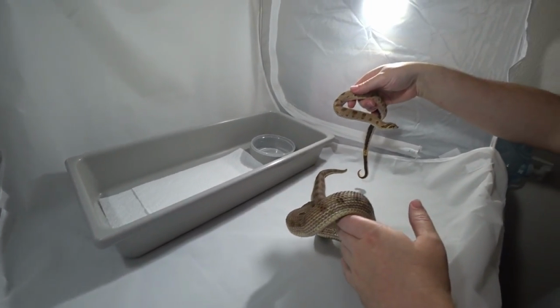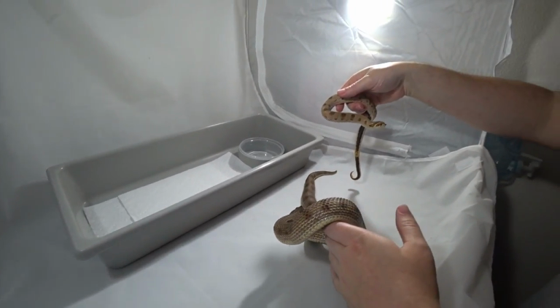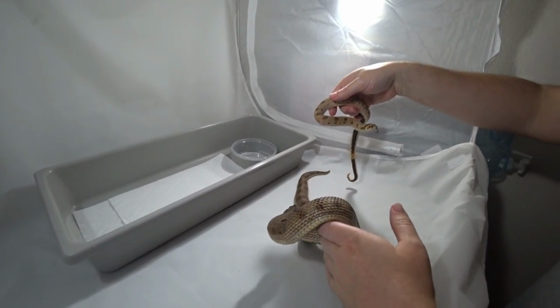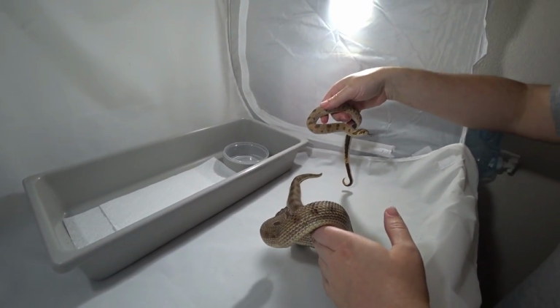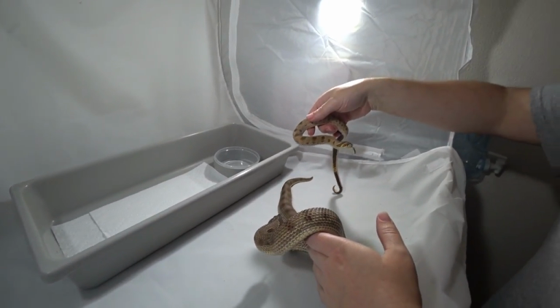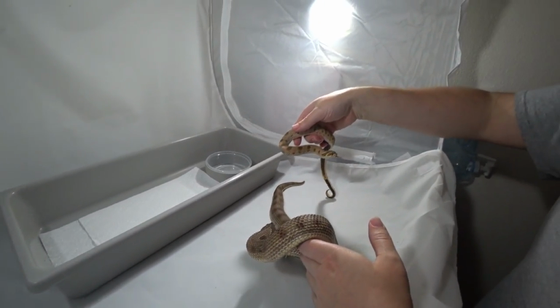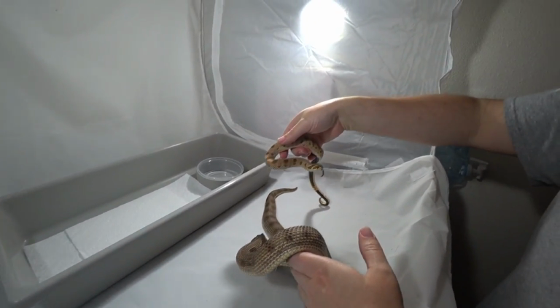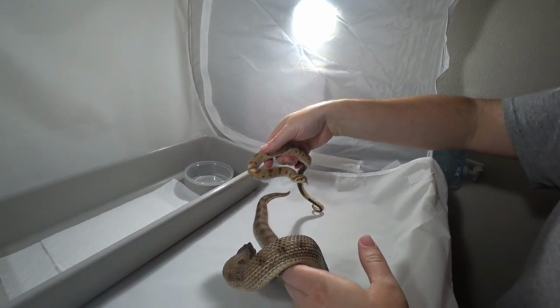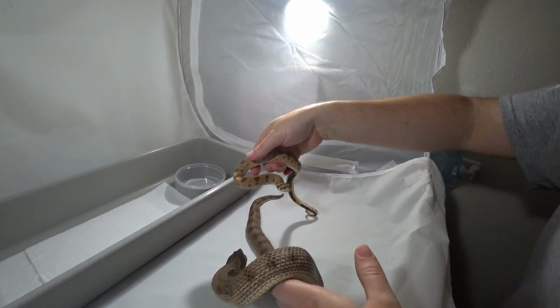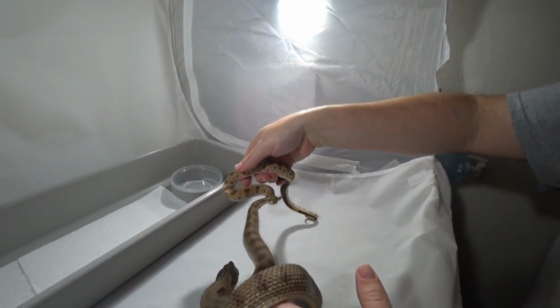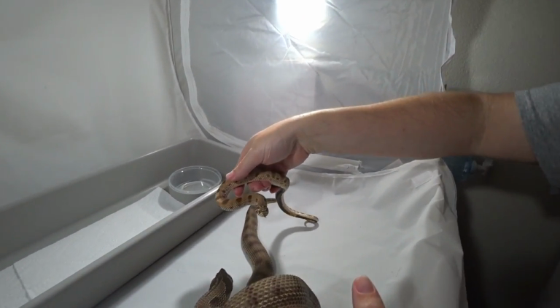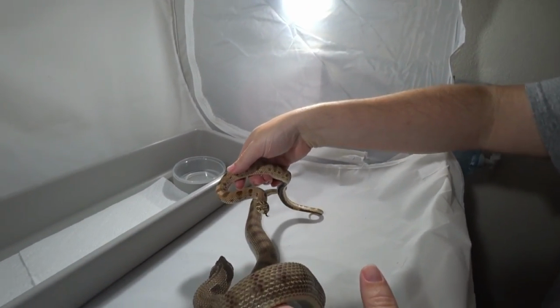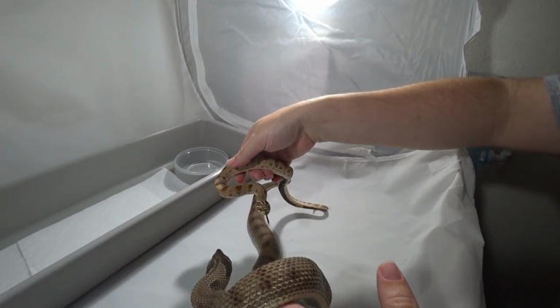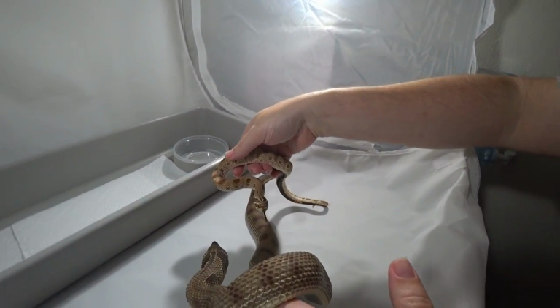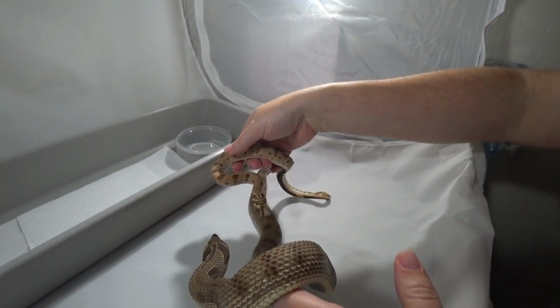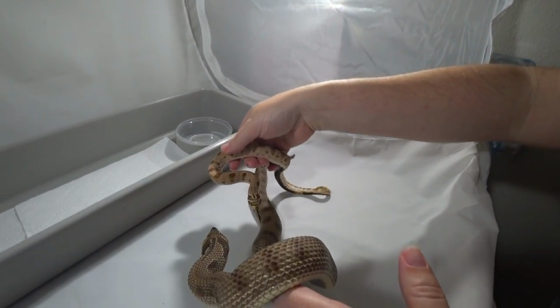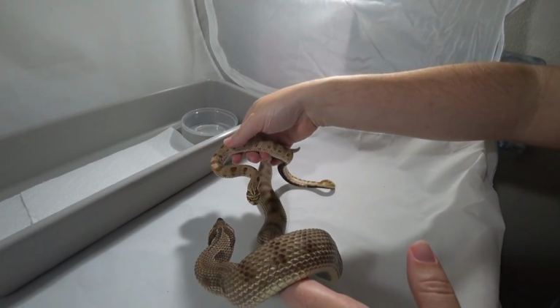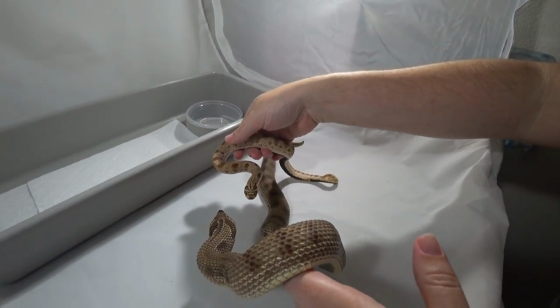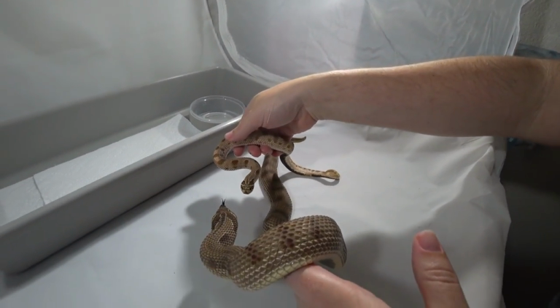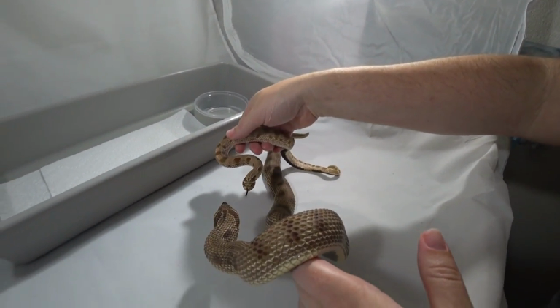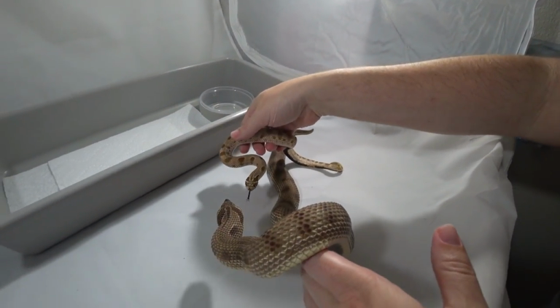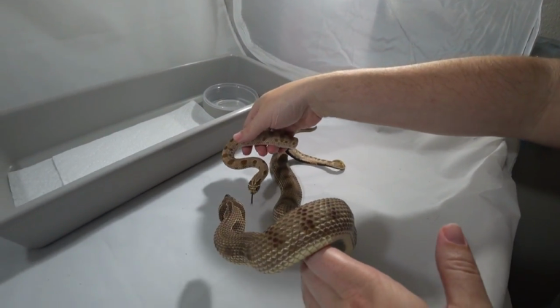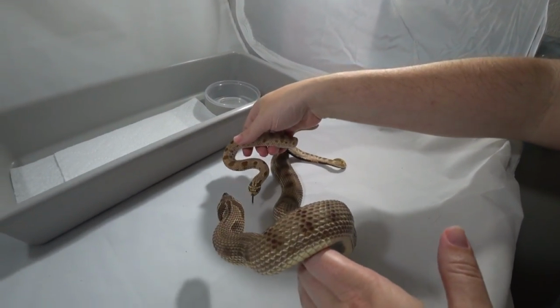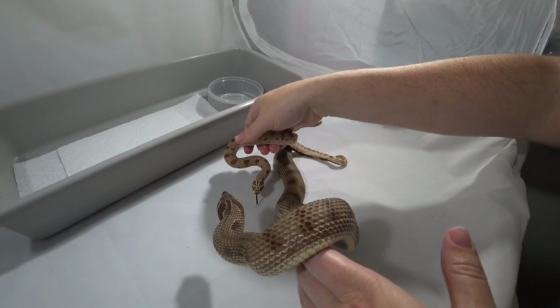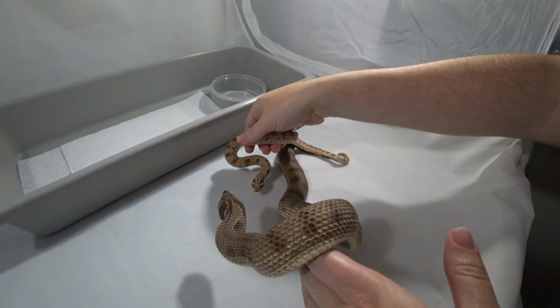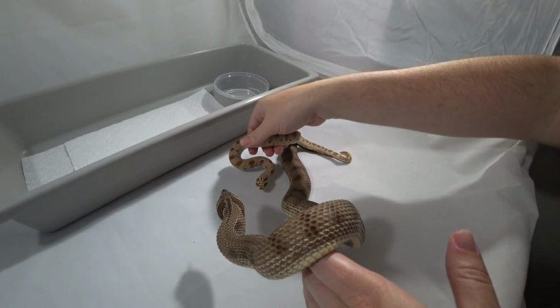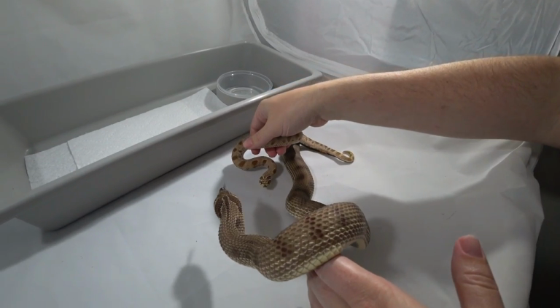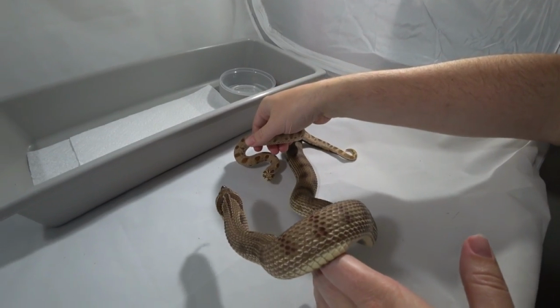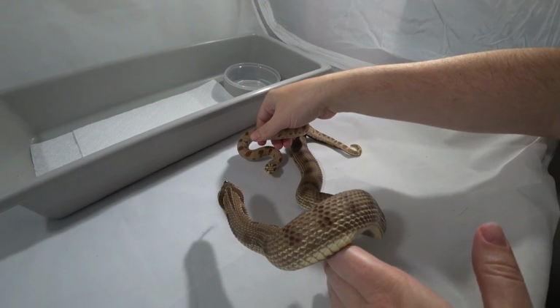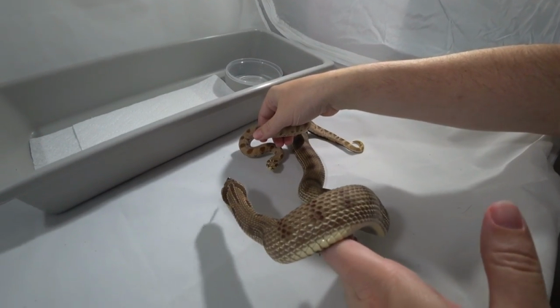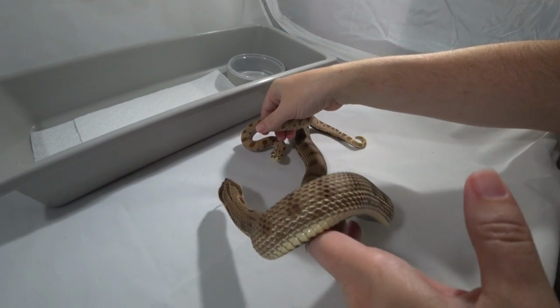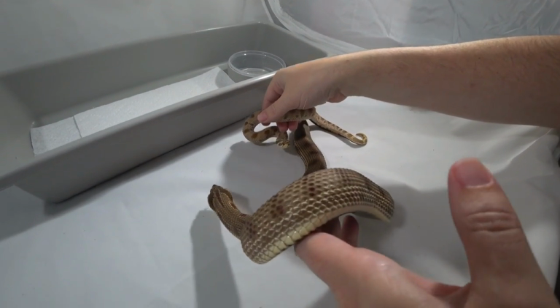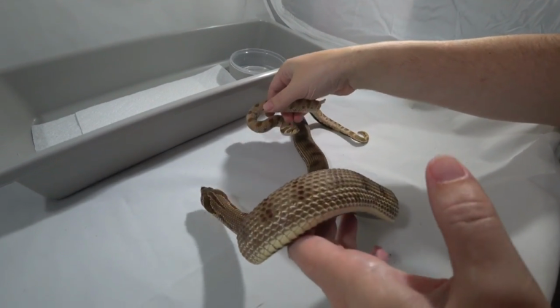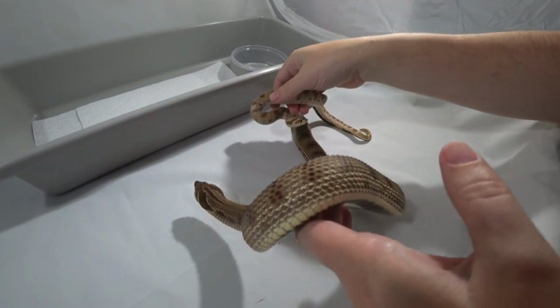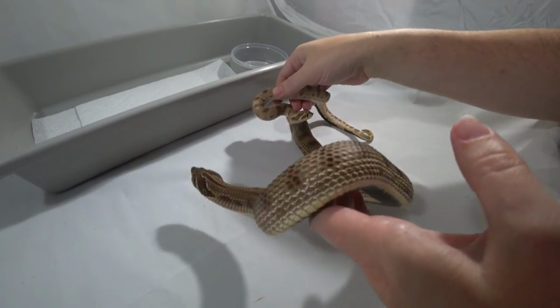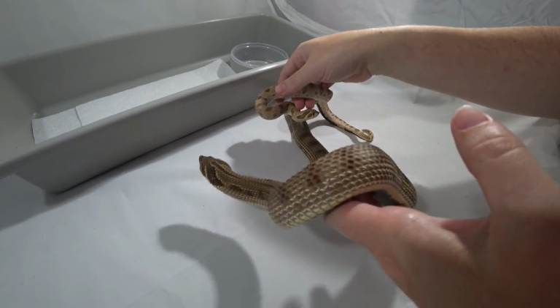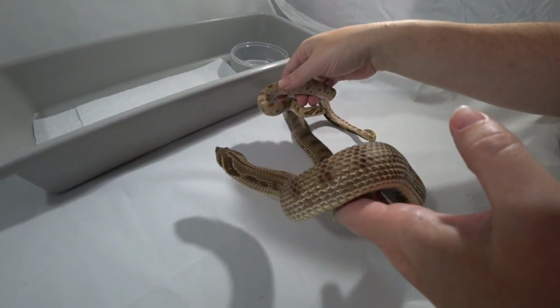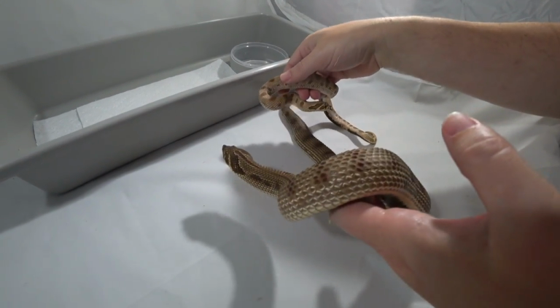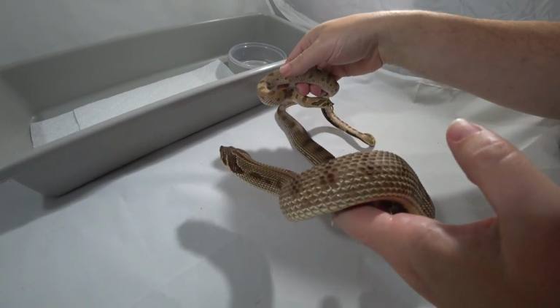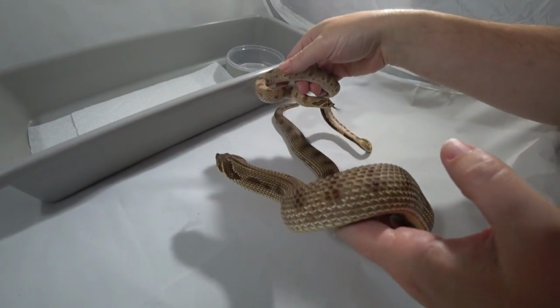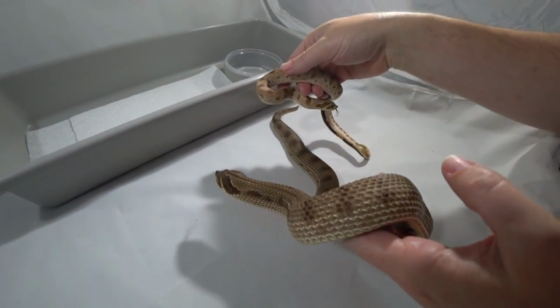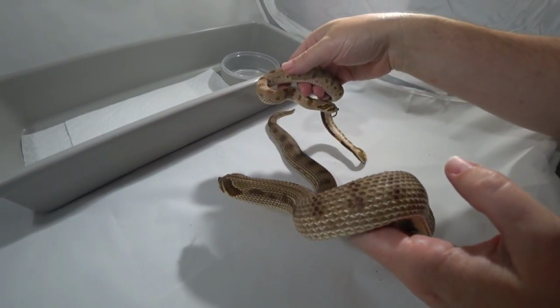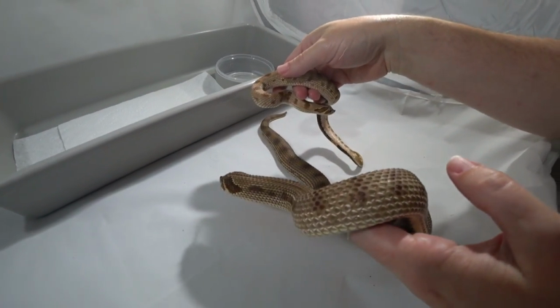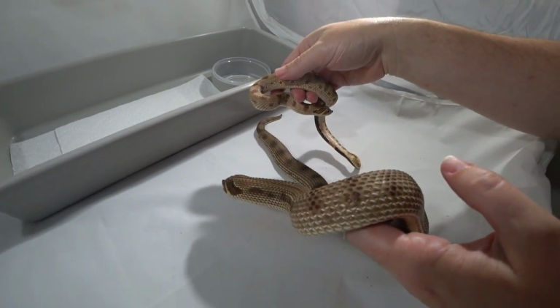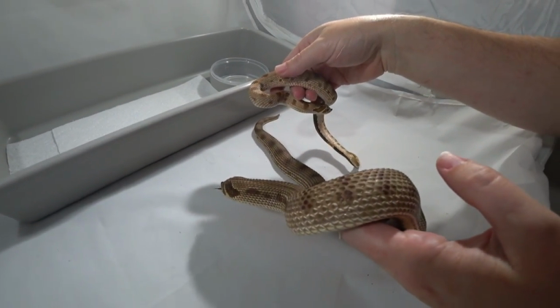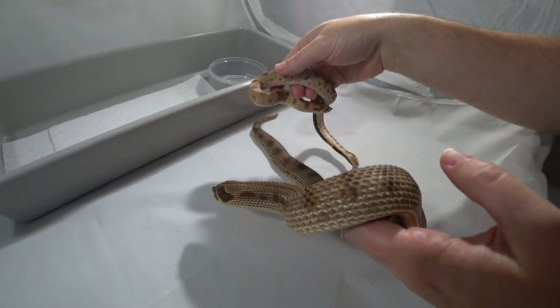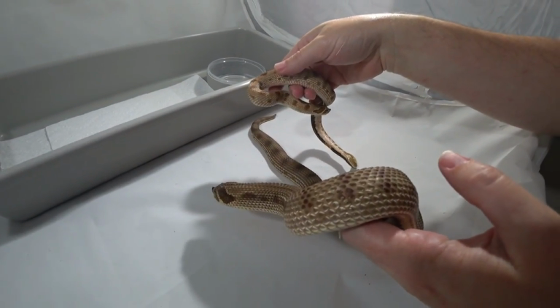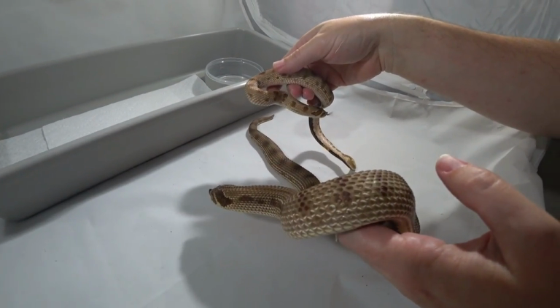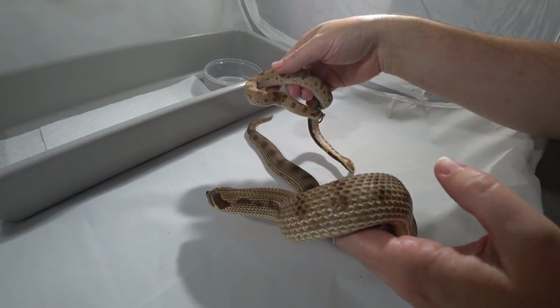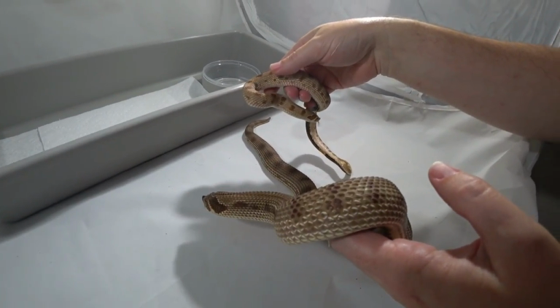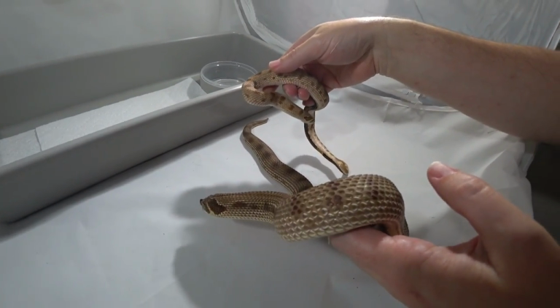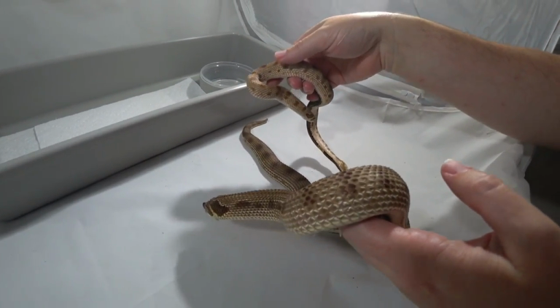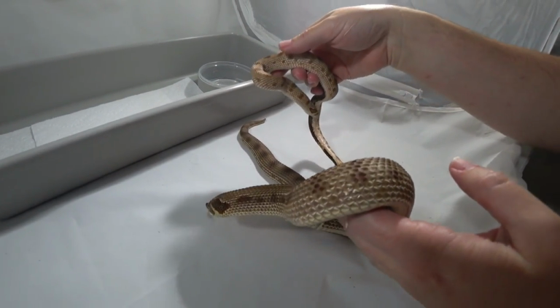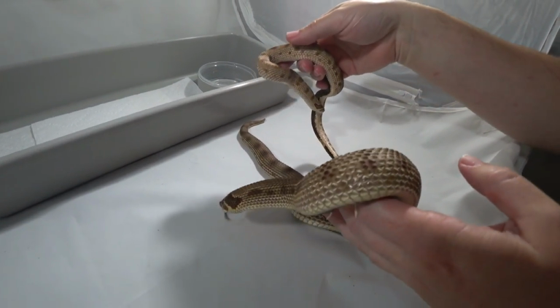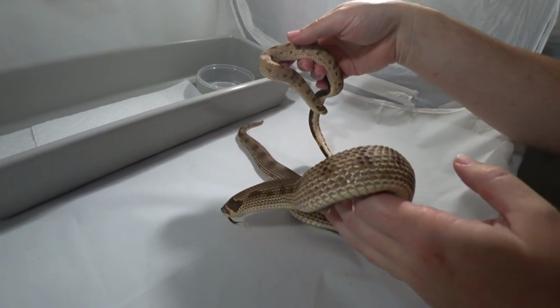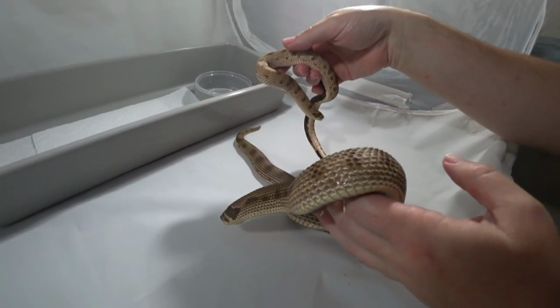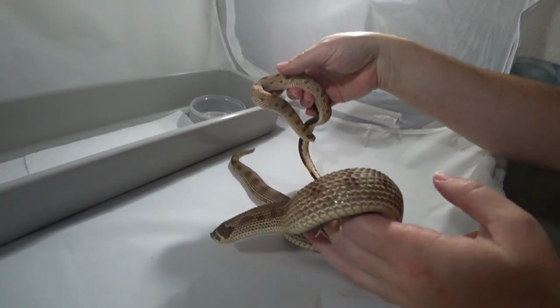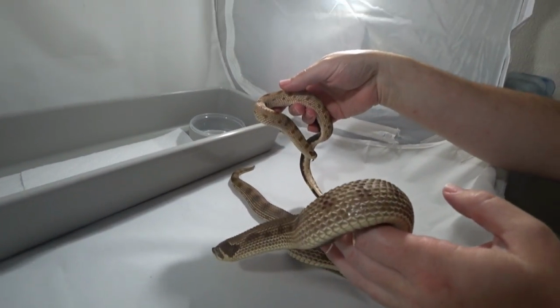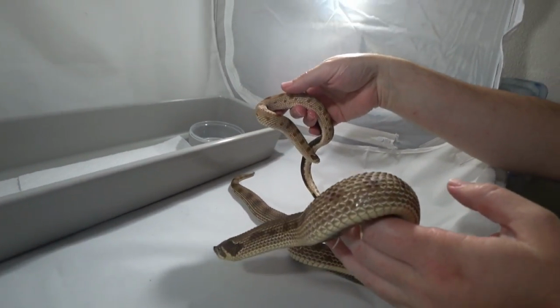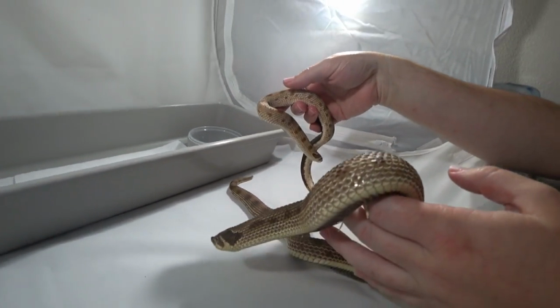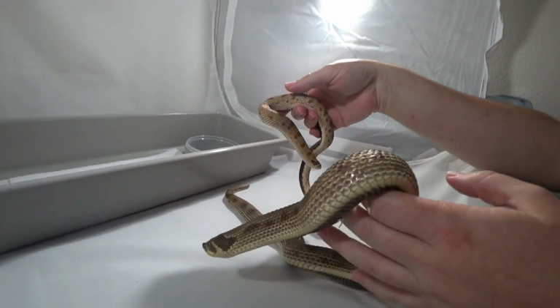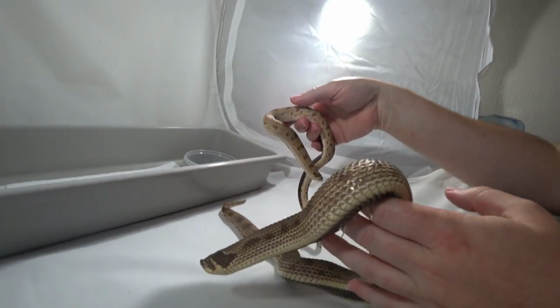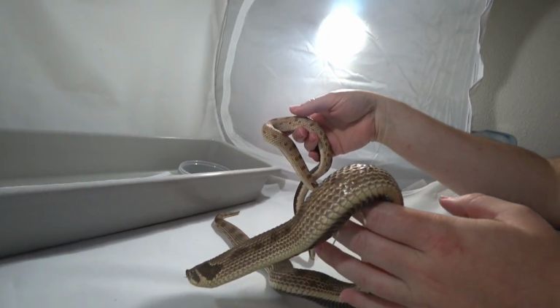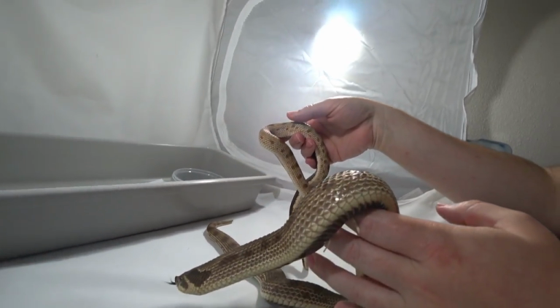Hi, this is Jim and Crystal with Serpentine Dreams, here to give you an update on my hognose project.